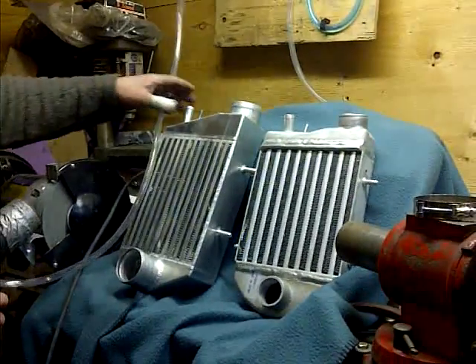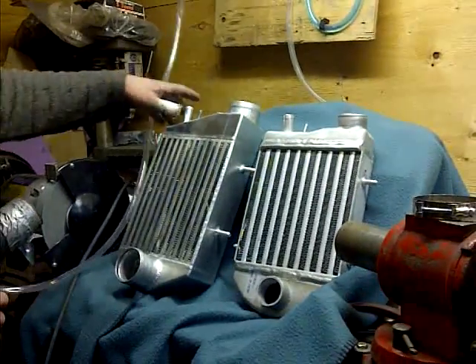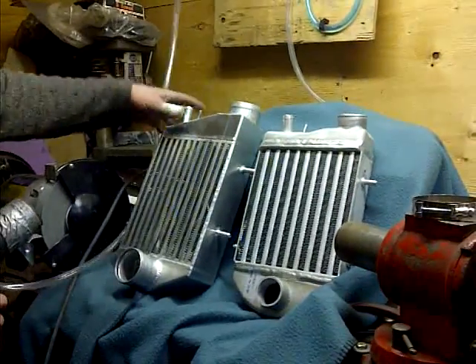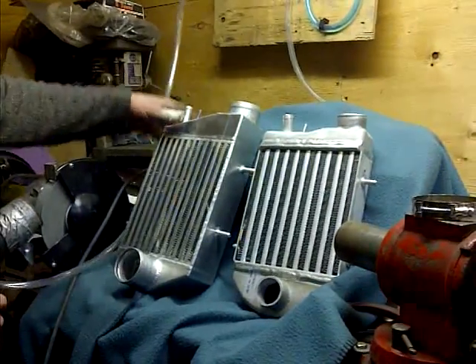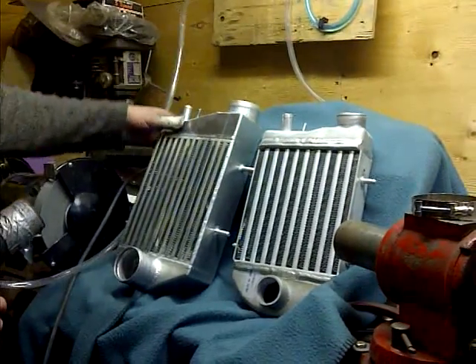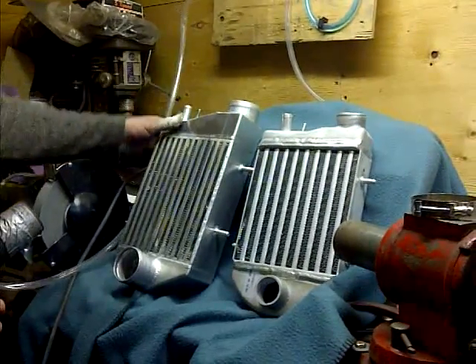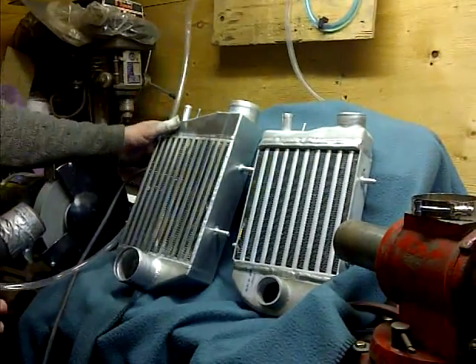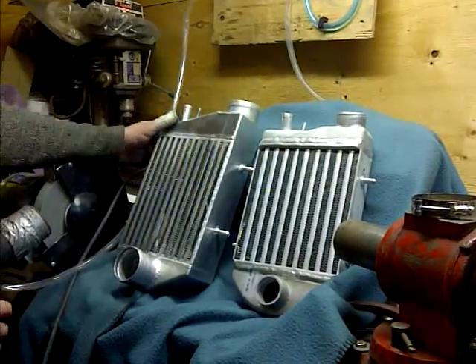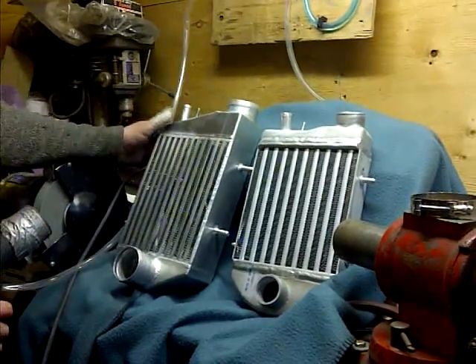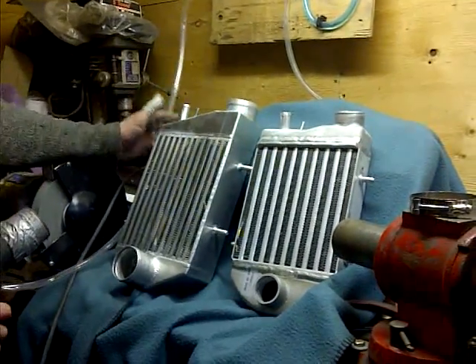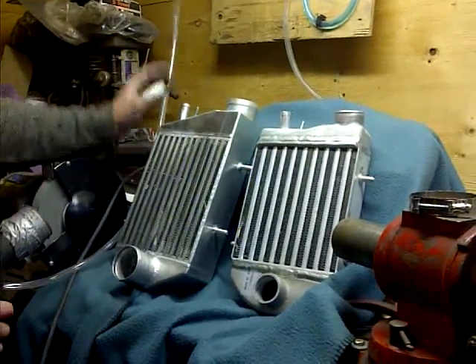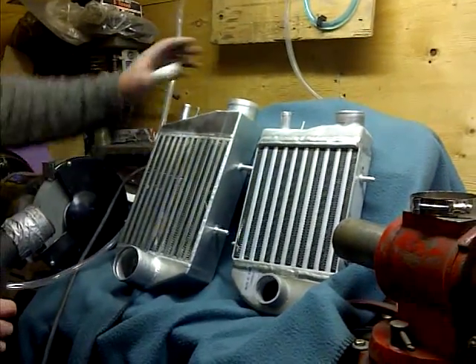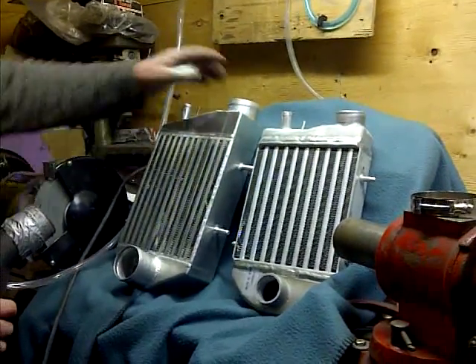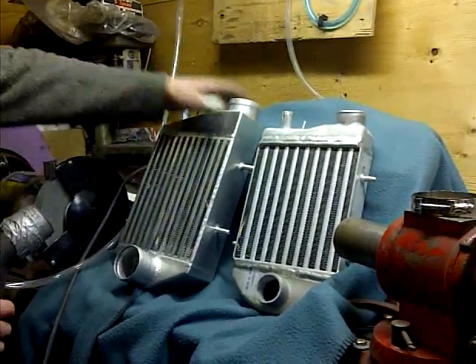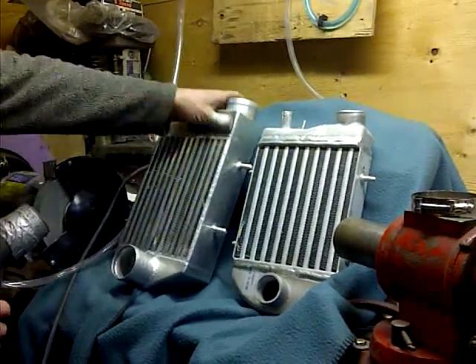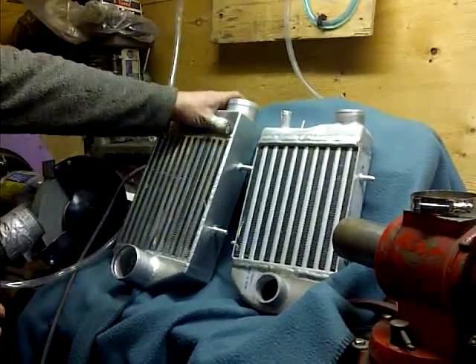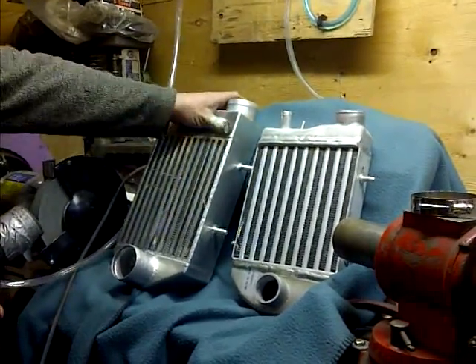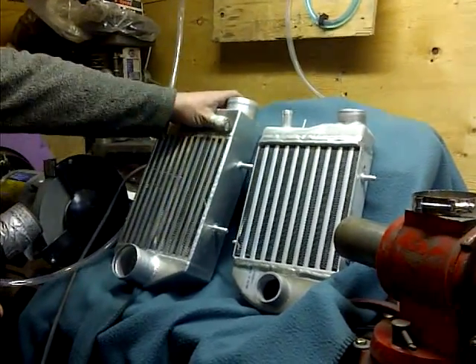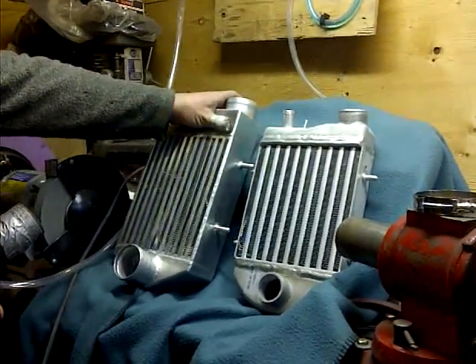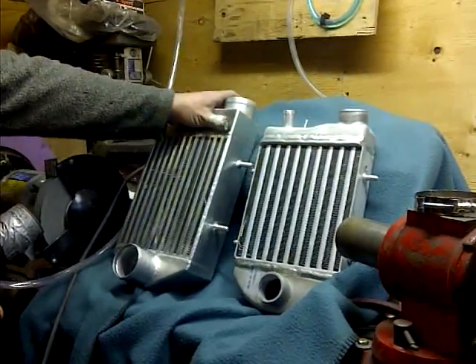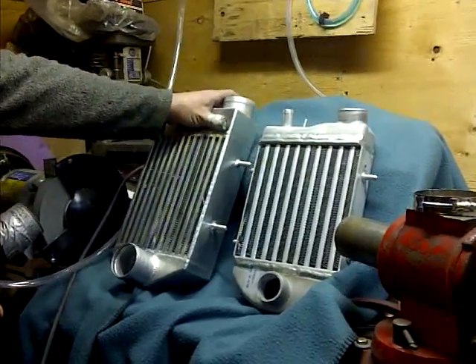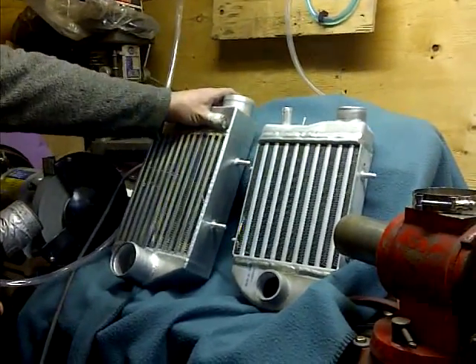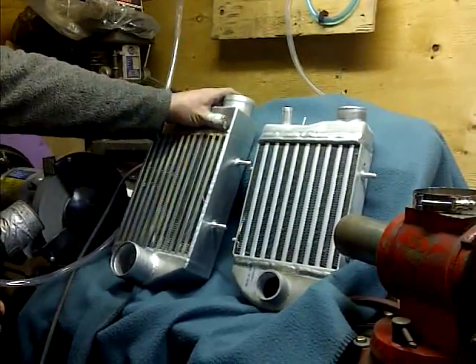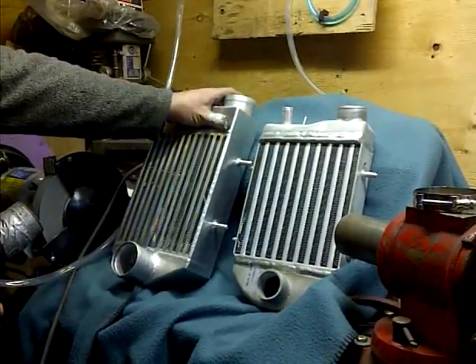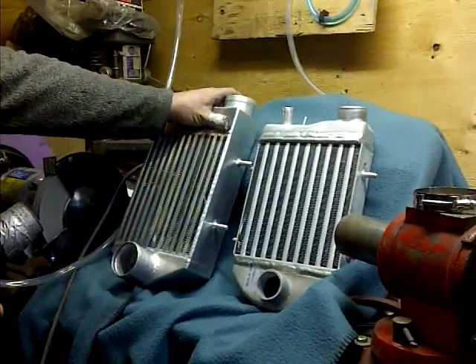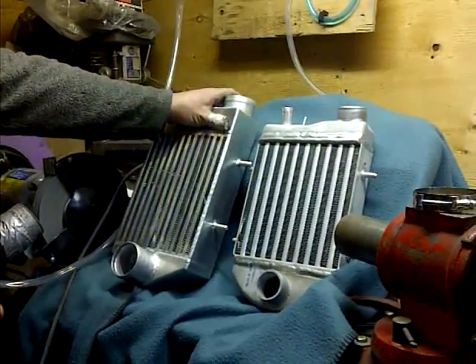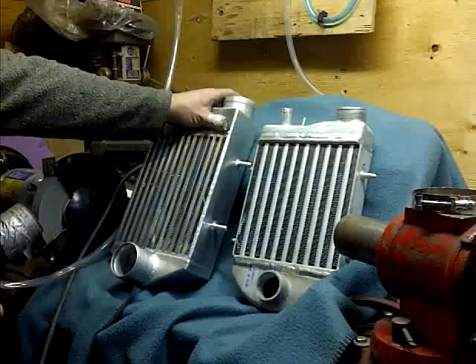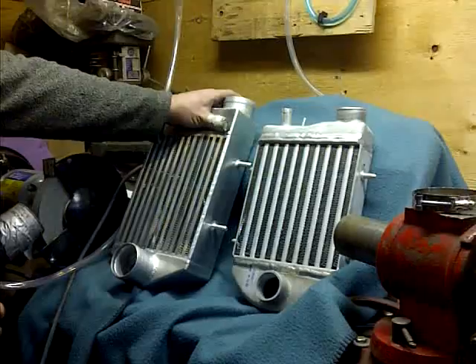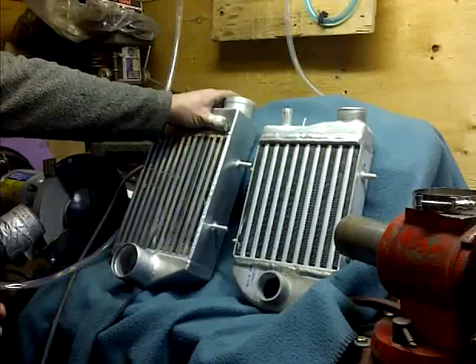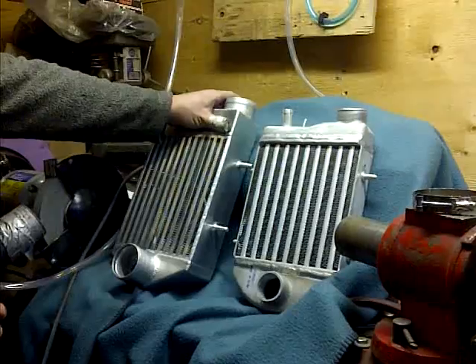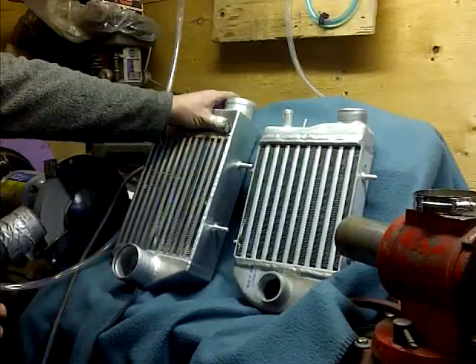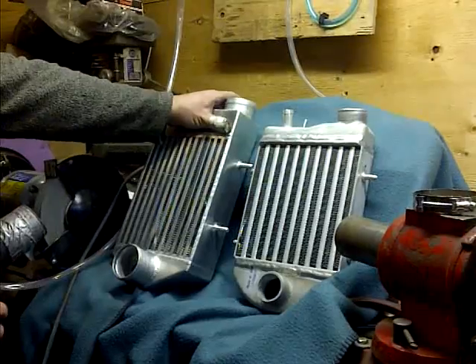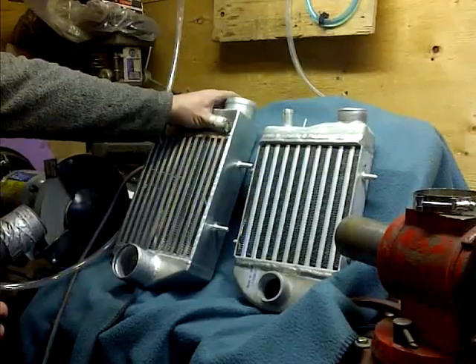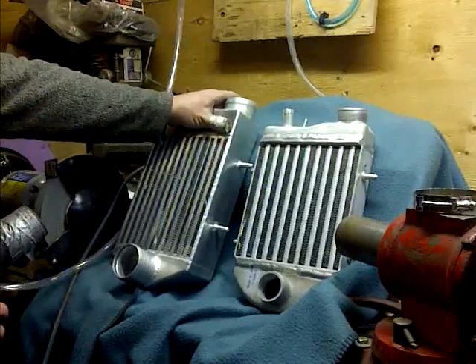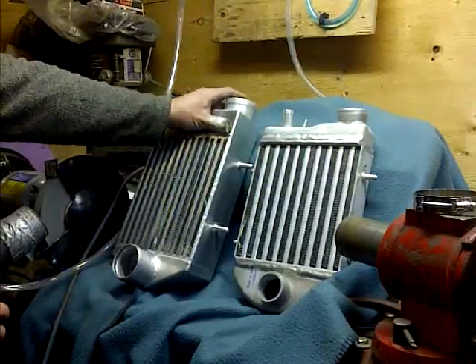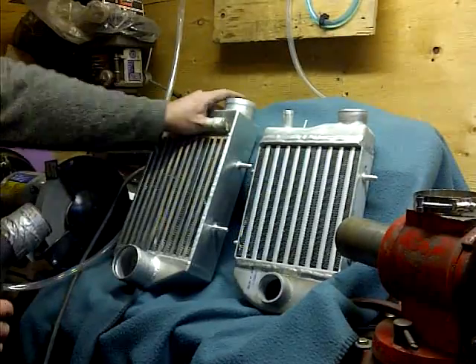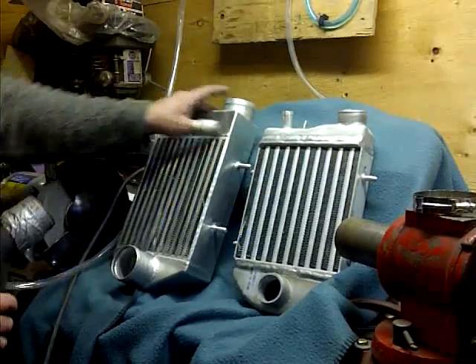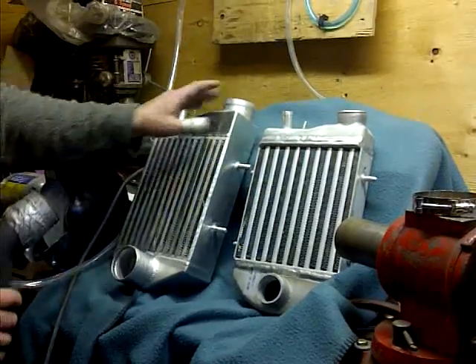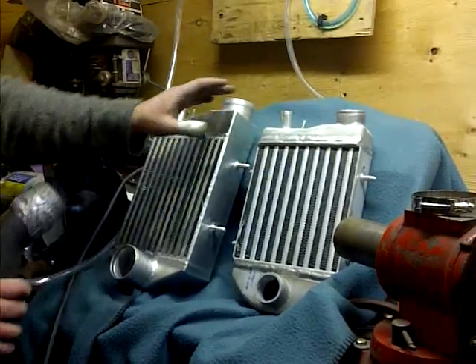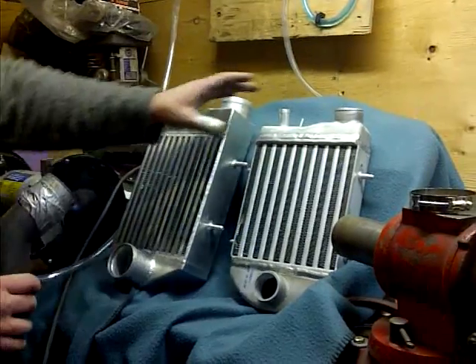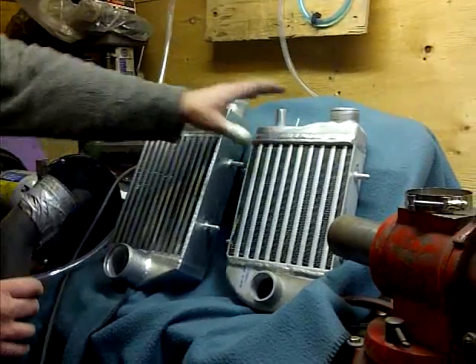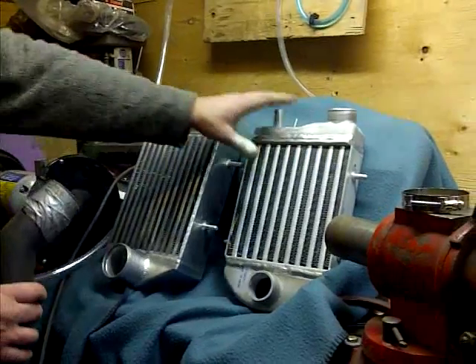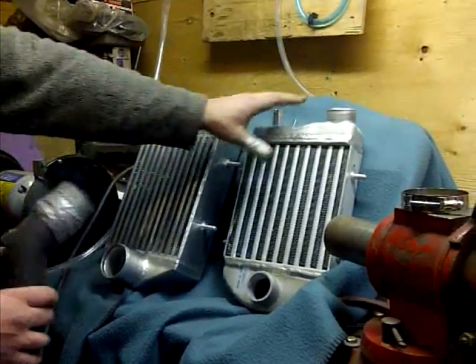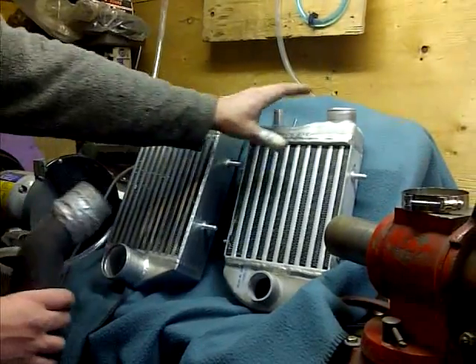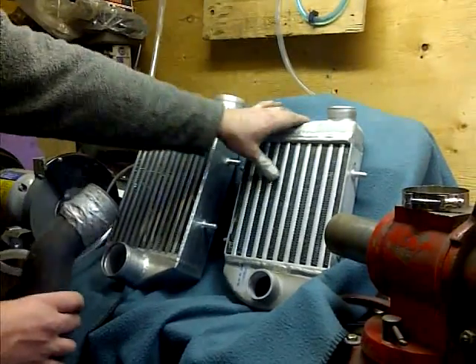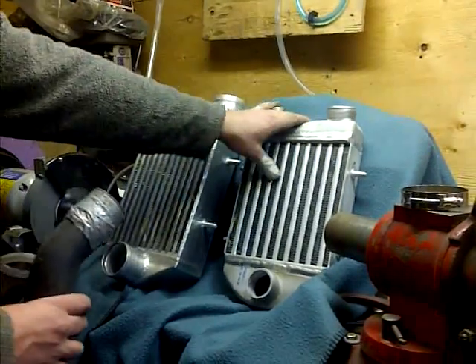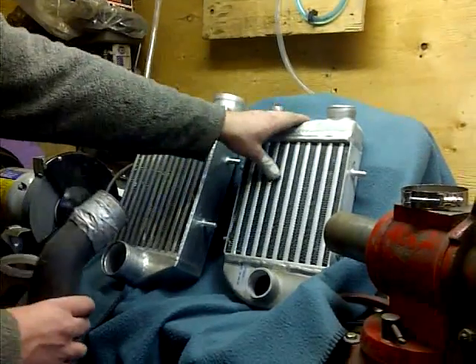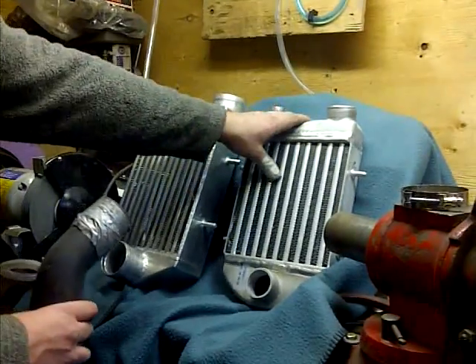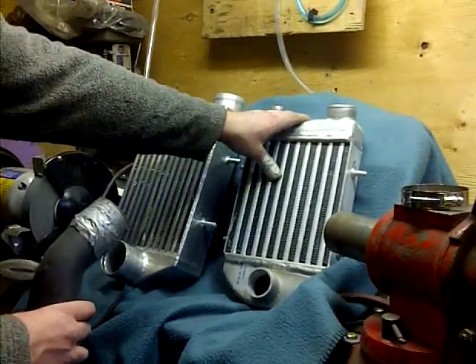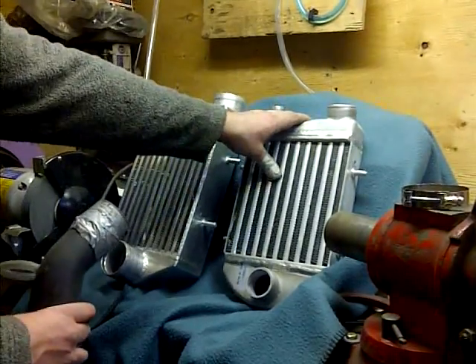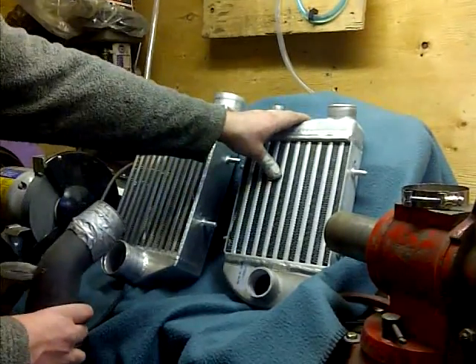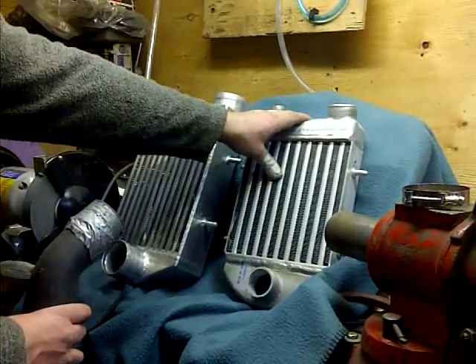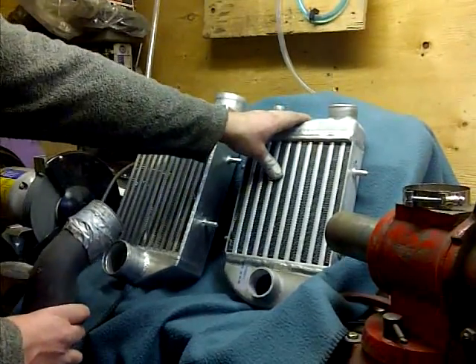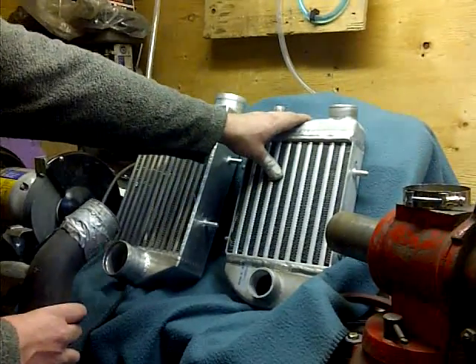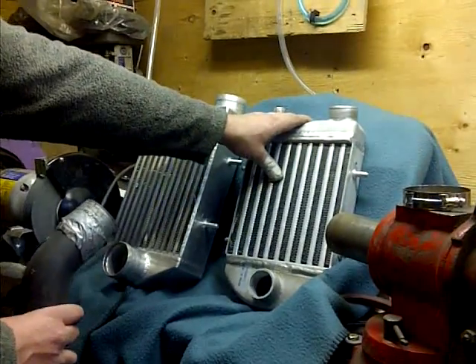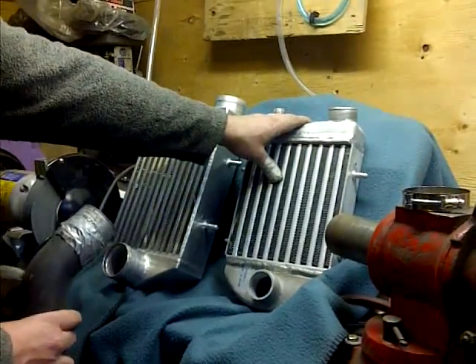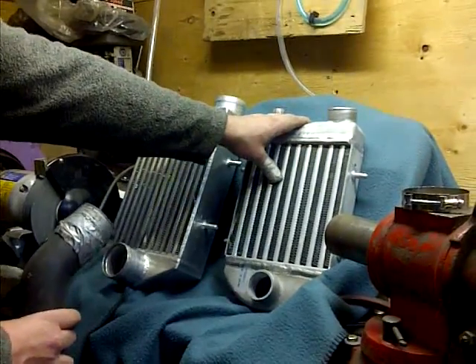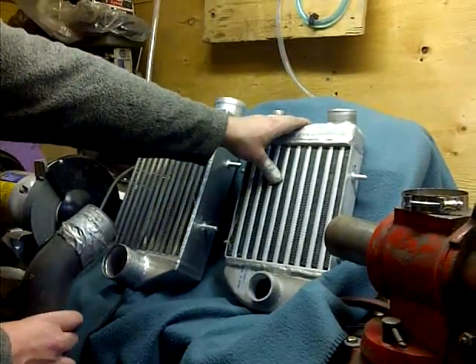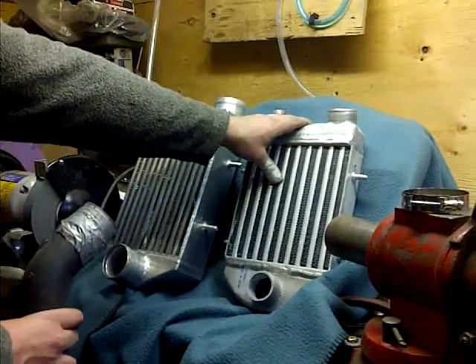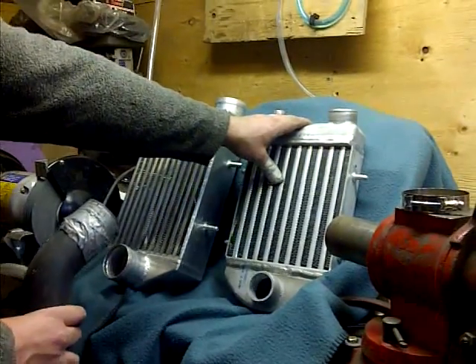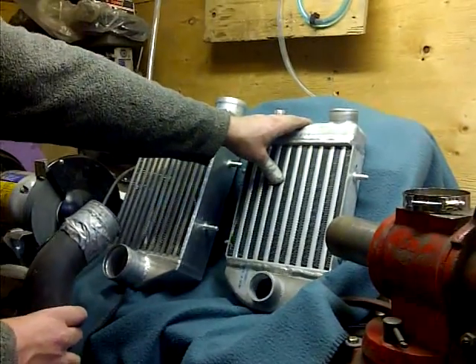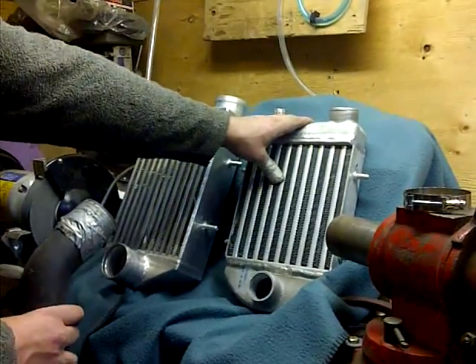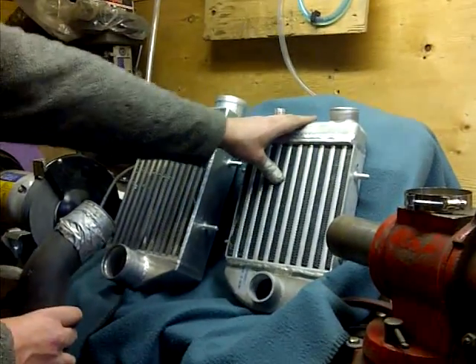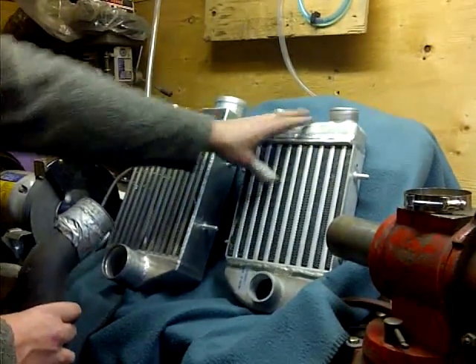These are our two intercoolers. One is the XYZ Oversized High Flow Intercooler, and this is a stock F1100 intercooler.